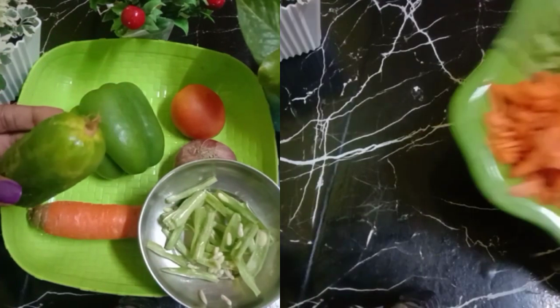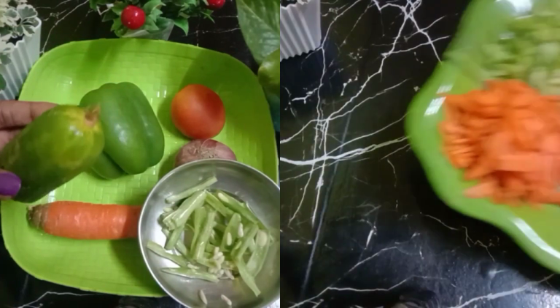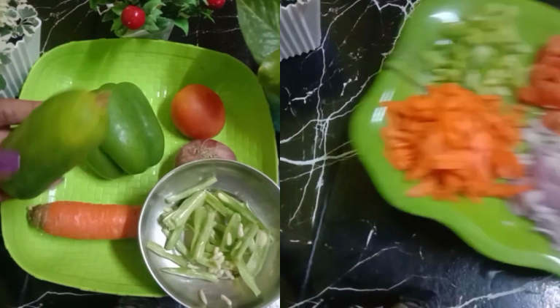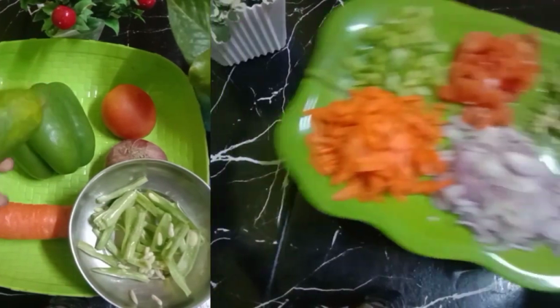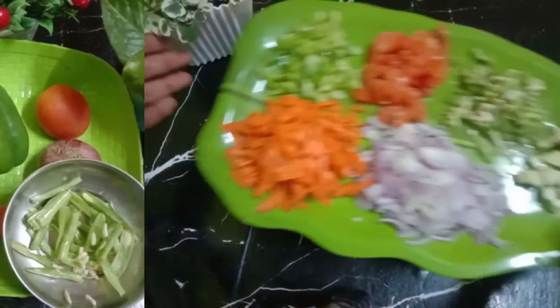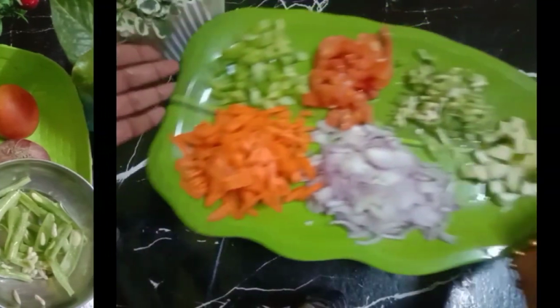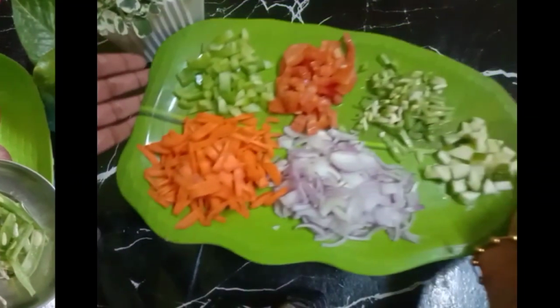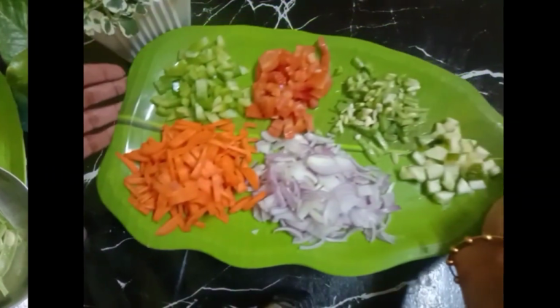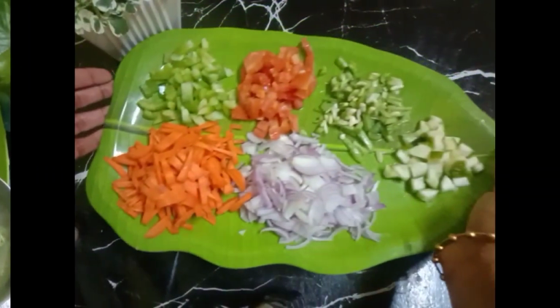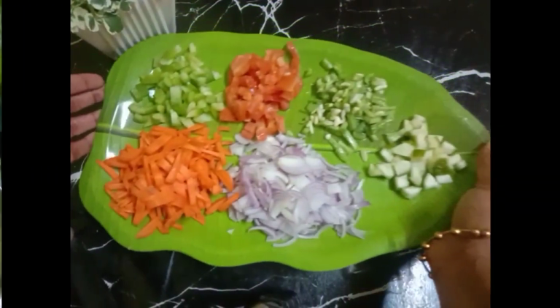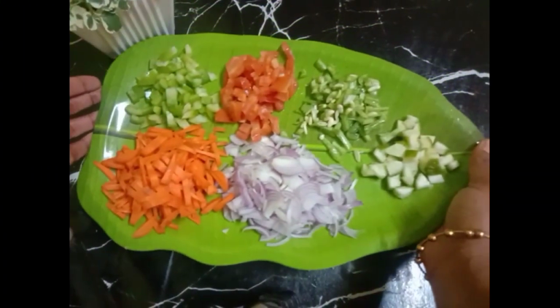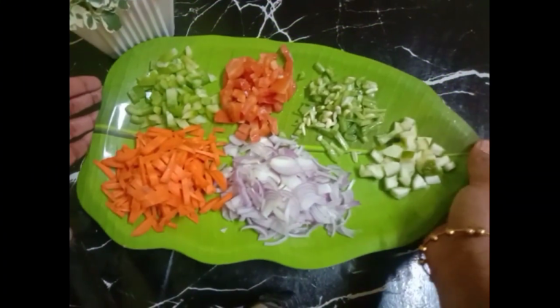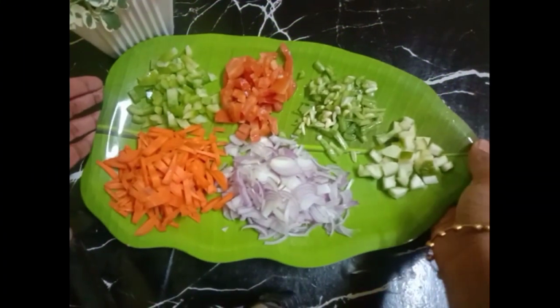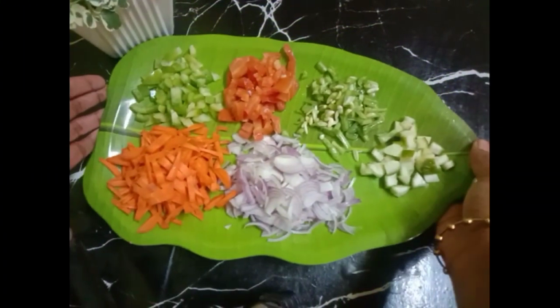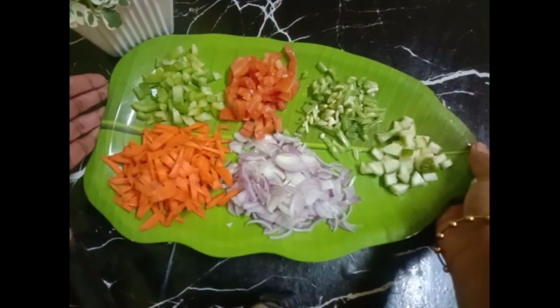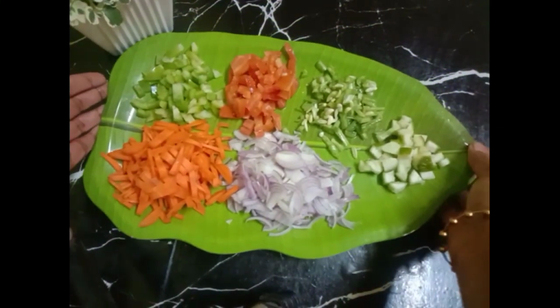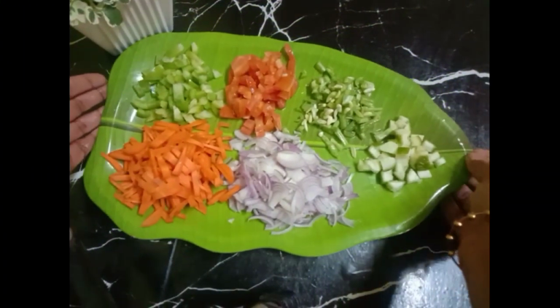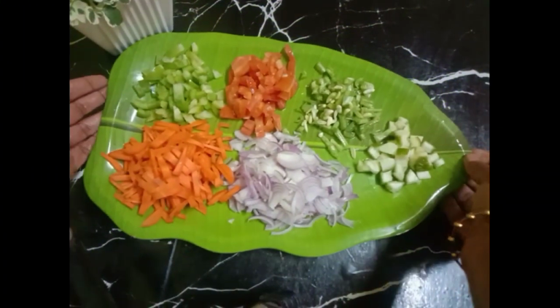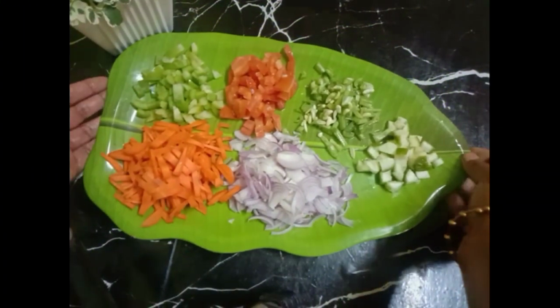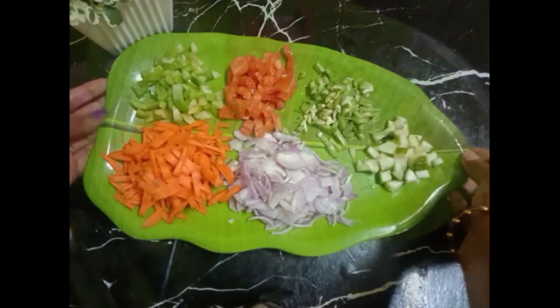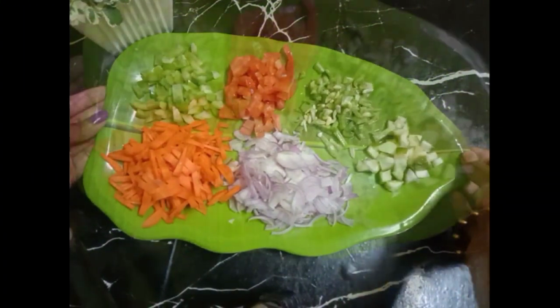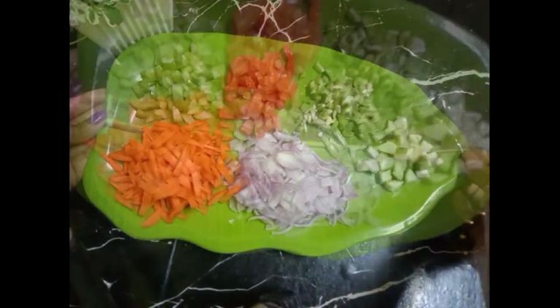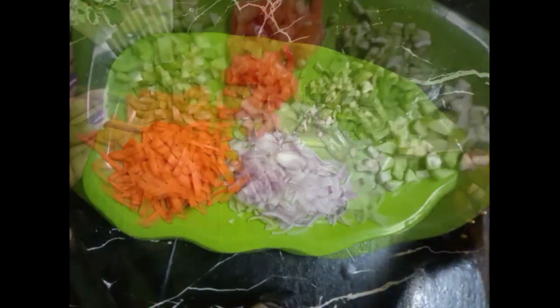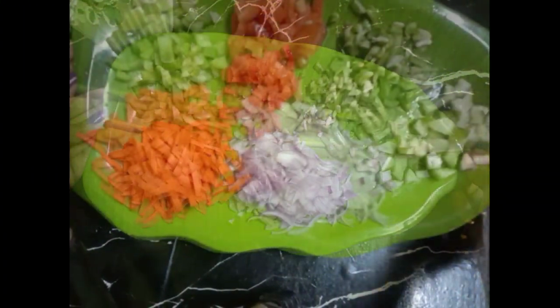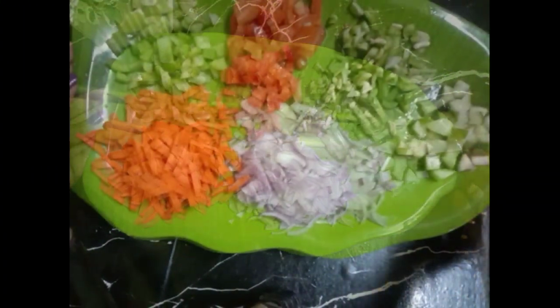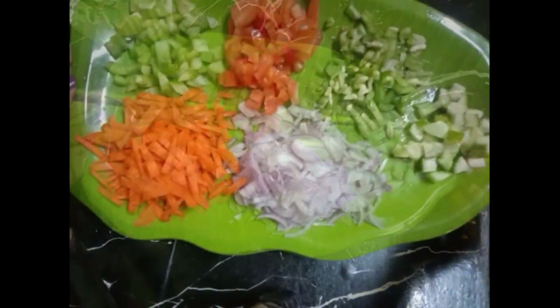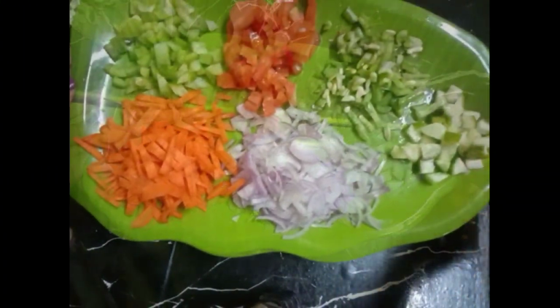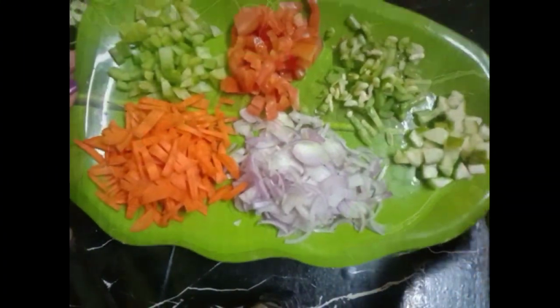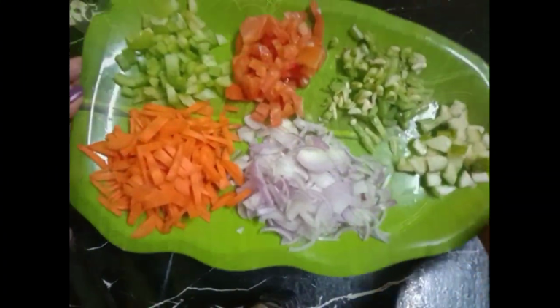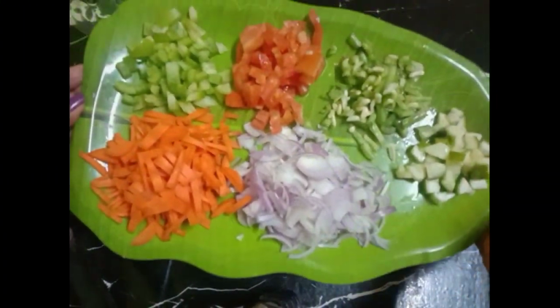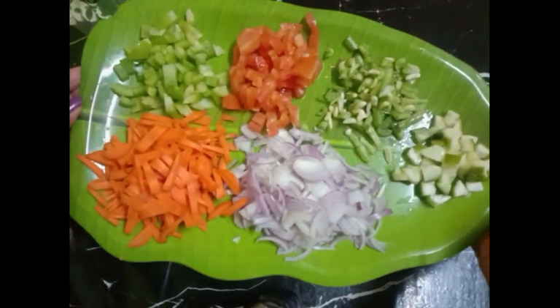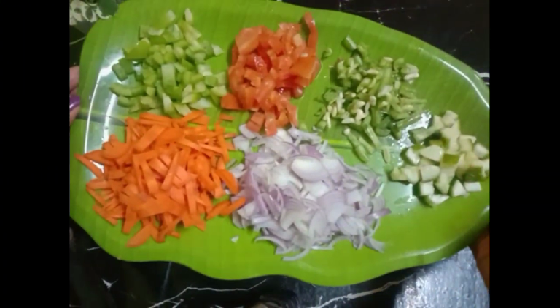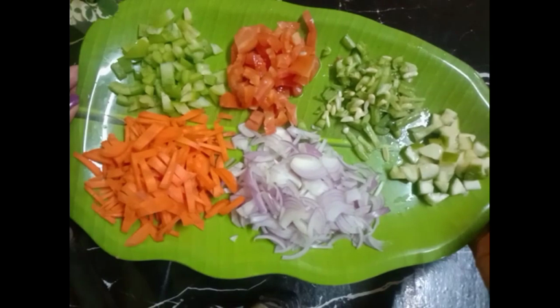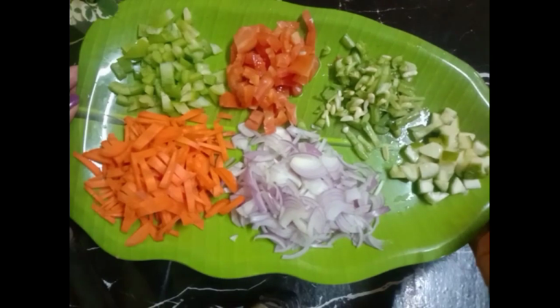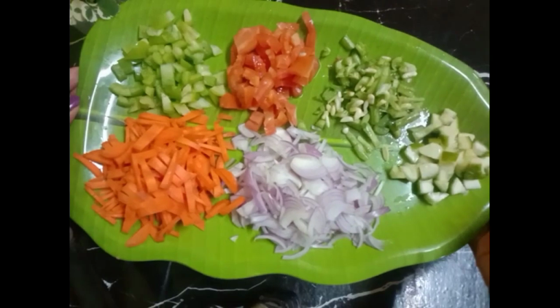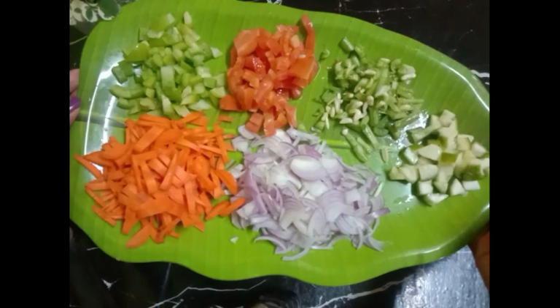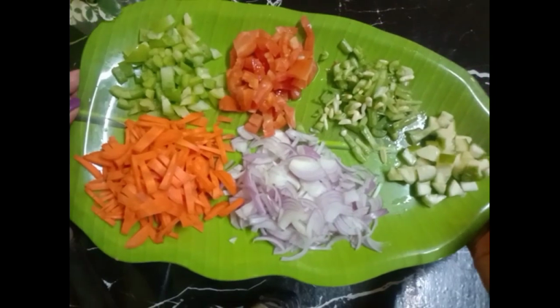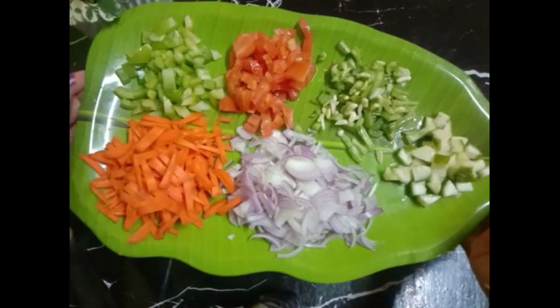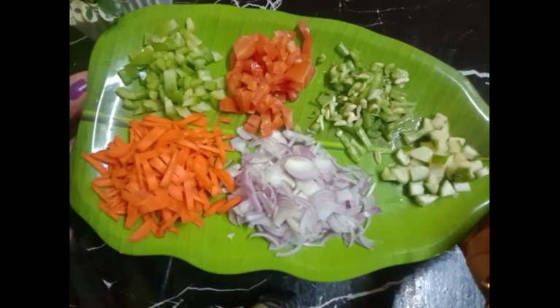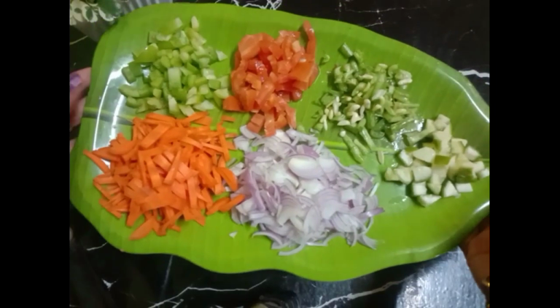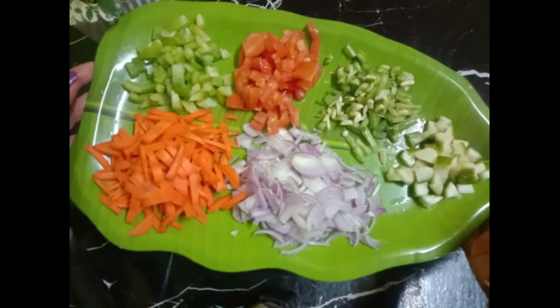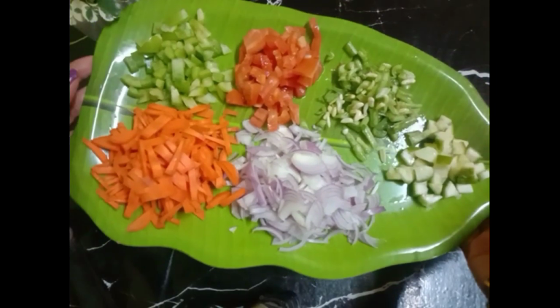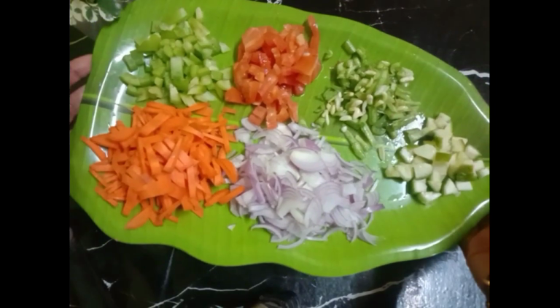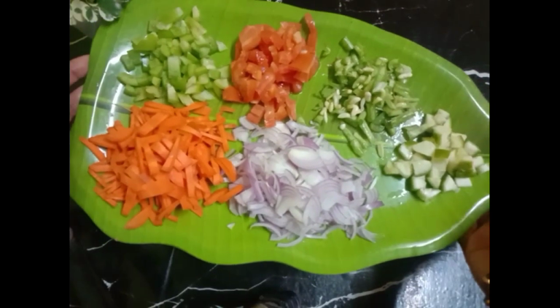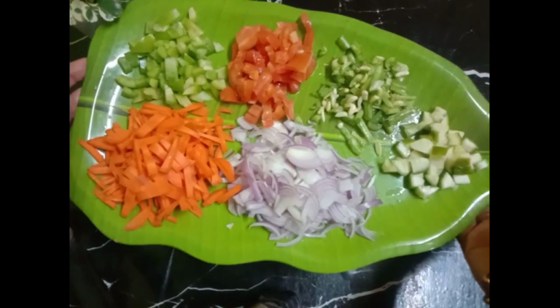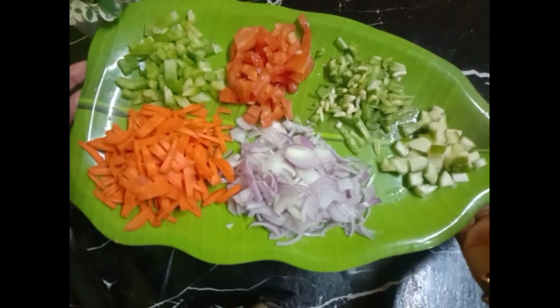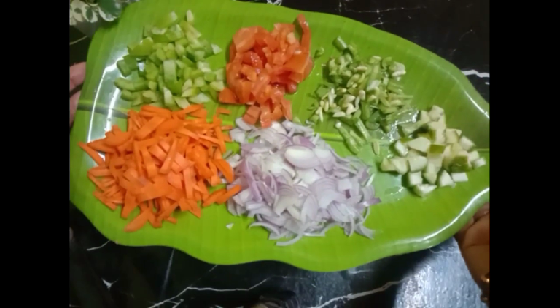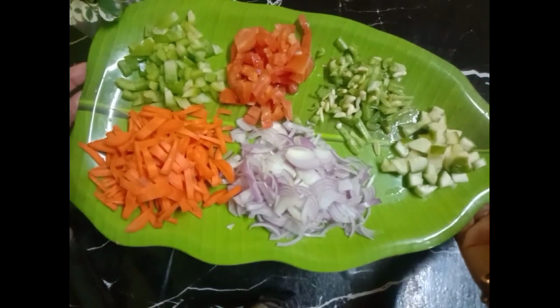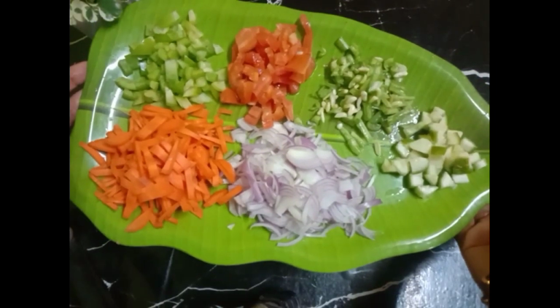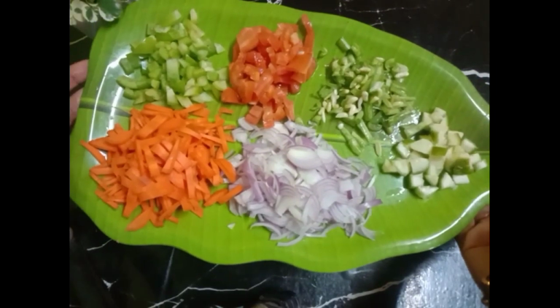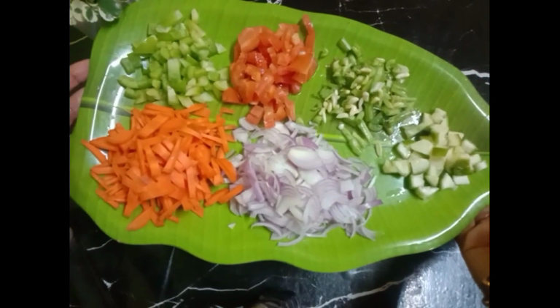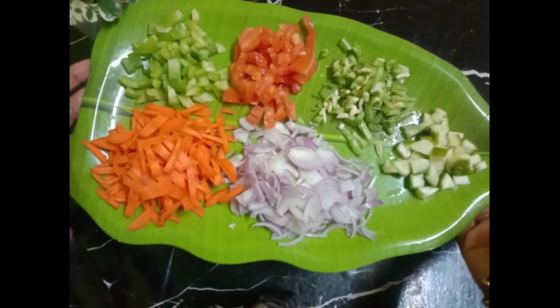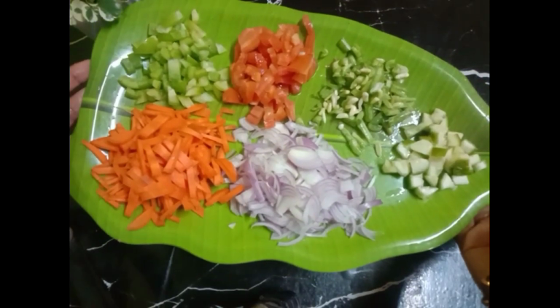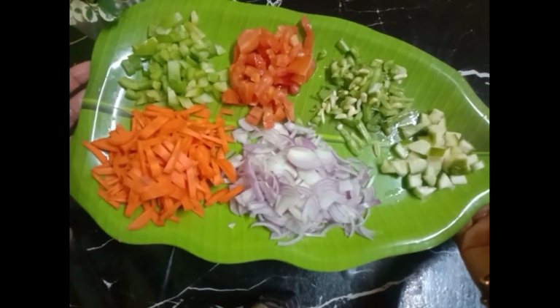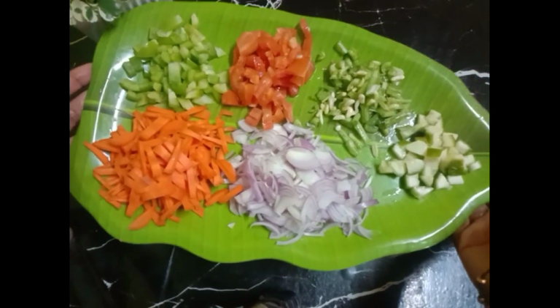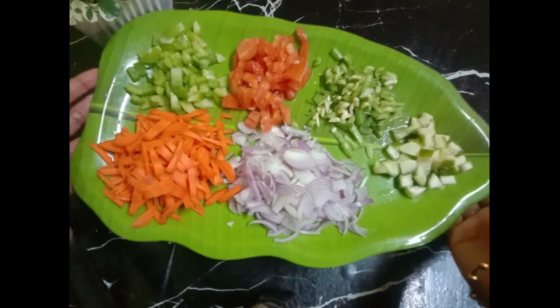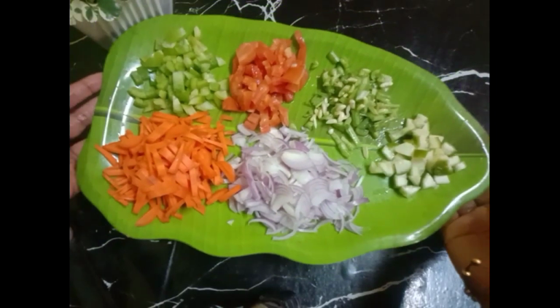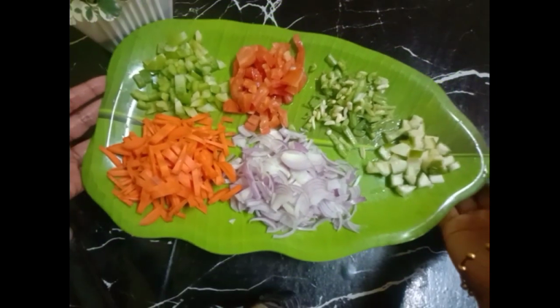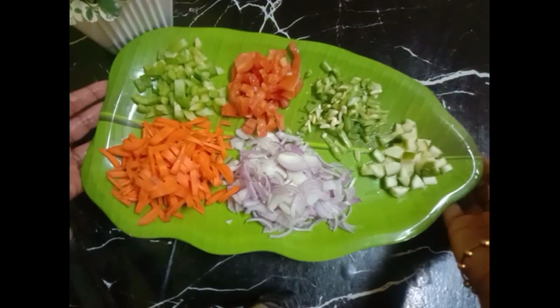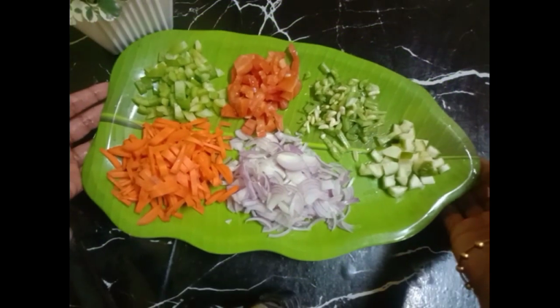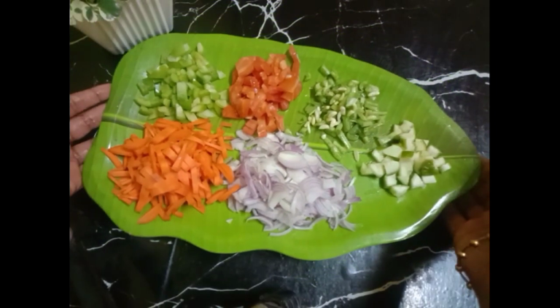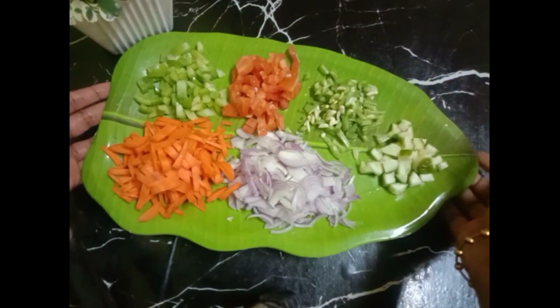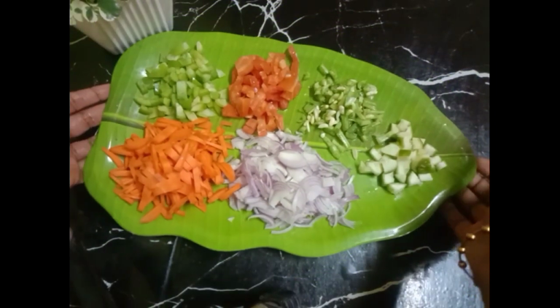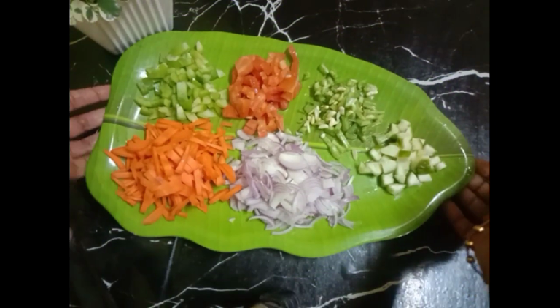I have to cook this recipe for my dish. Now I have to cook this recipe. I will cook it in the bowl. Capsicum with cucumber.